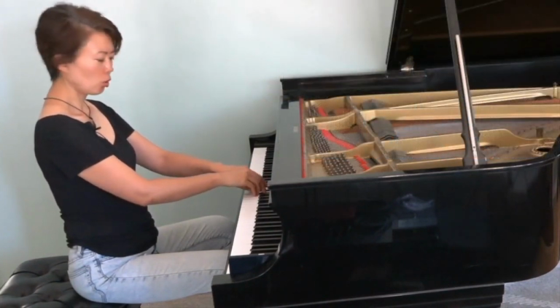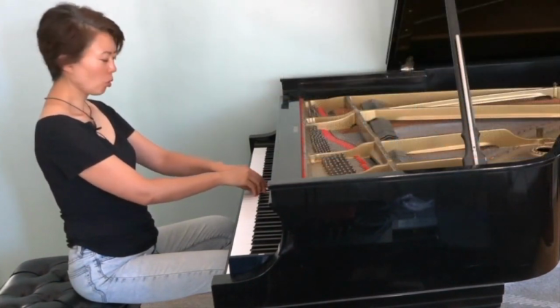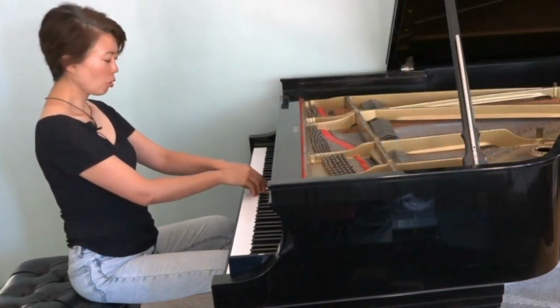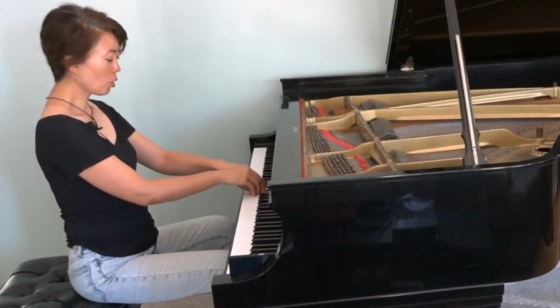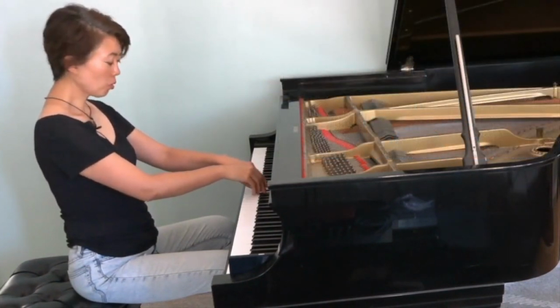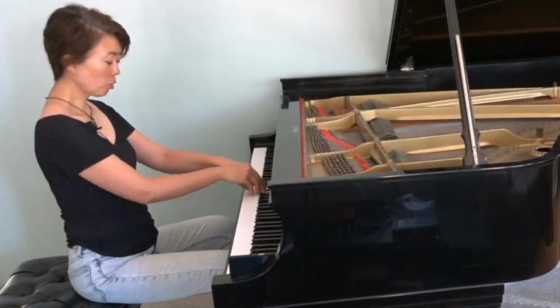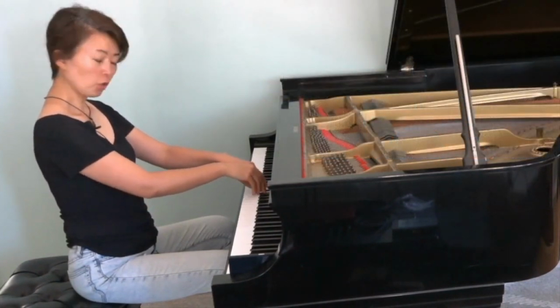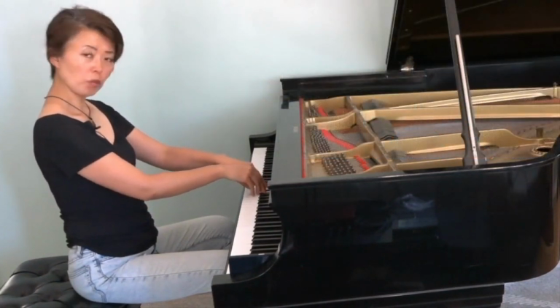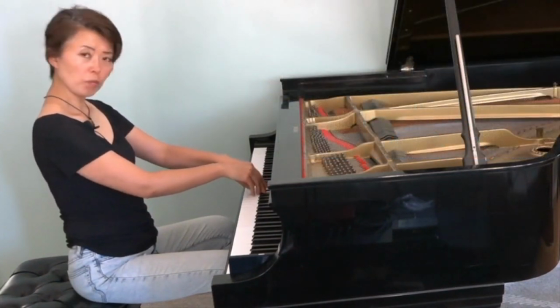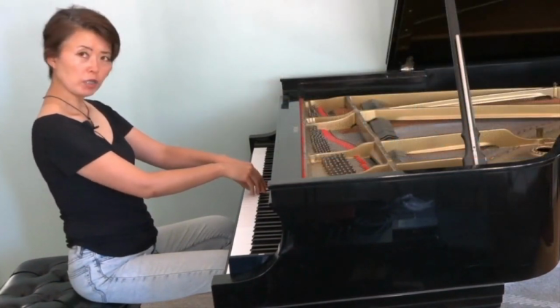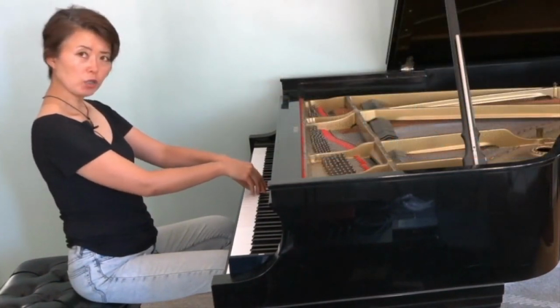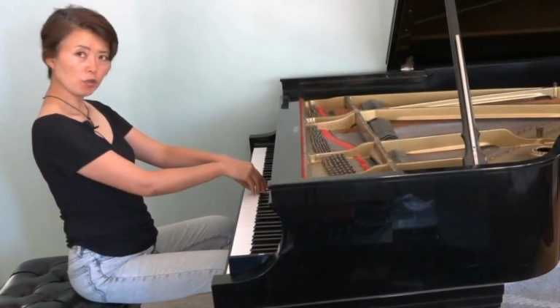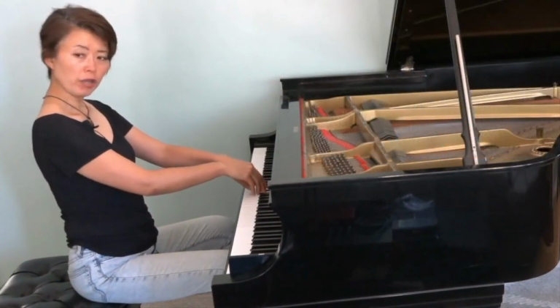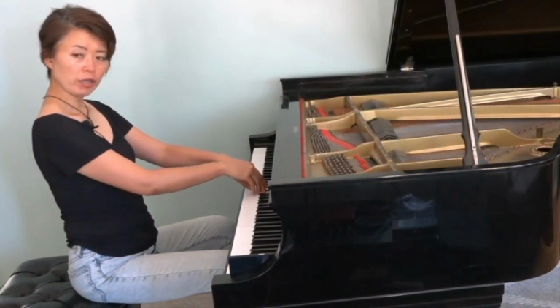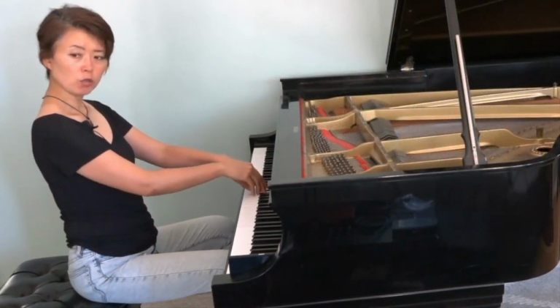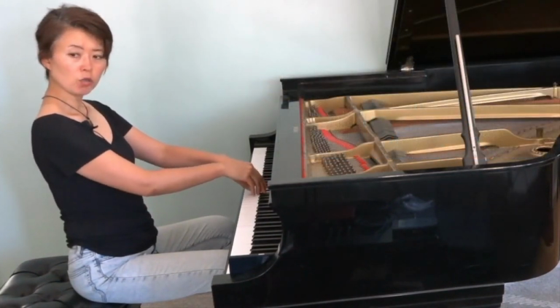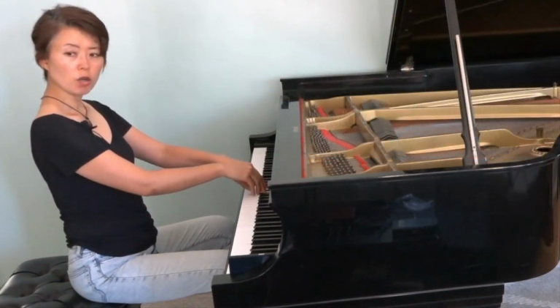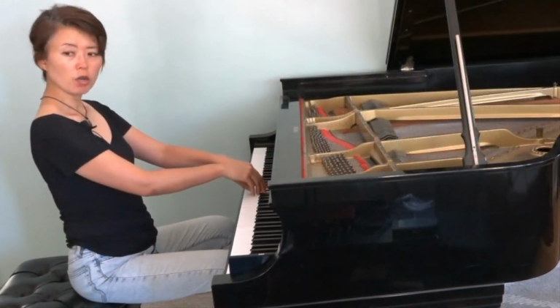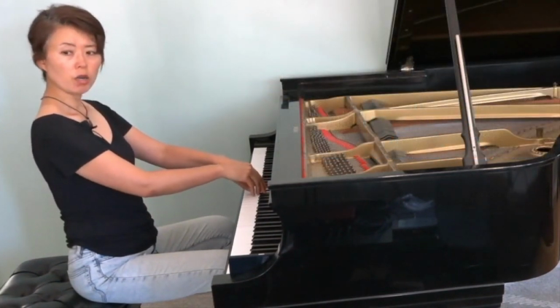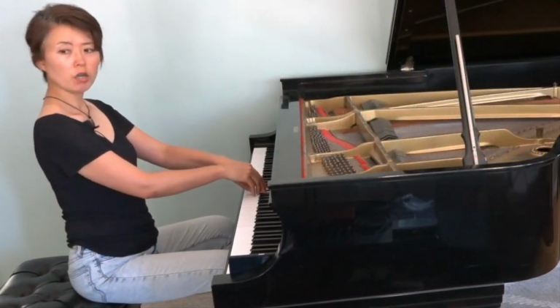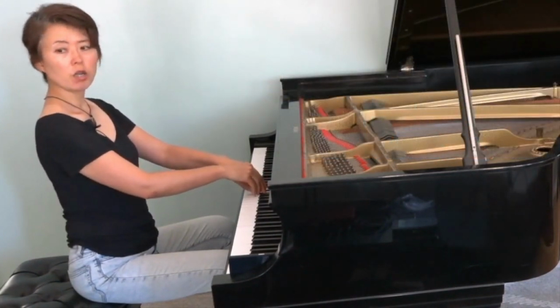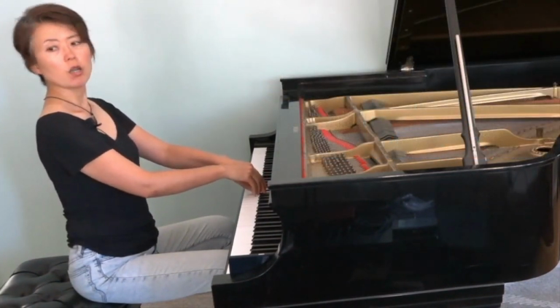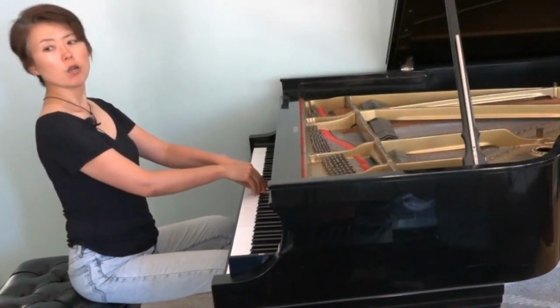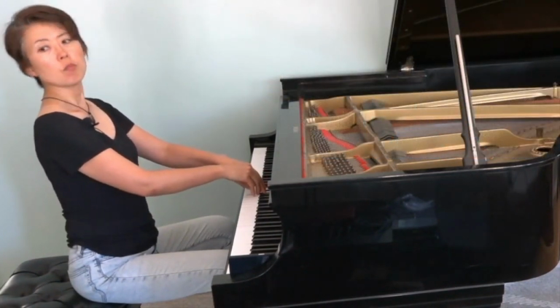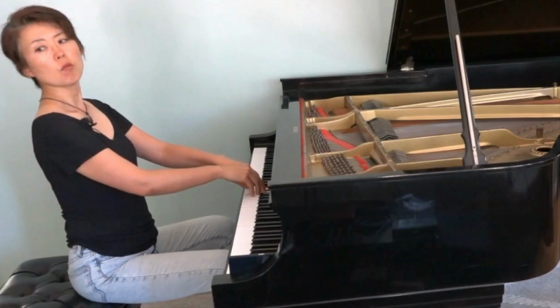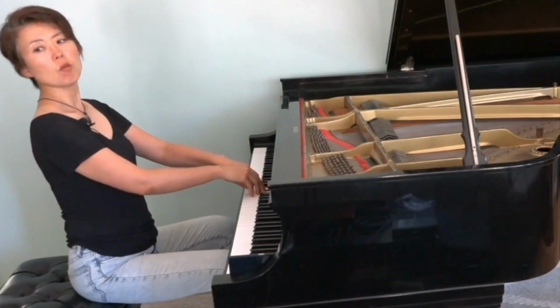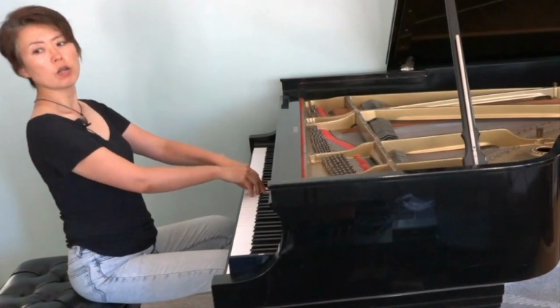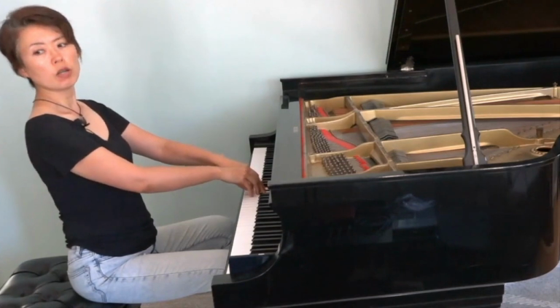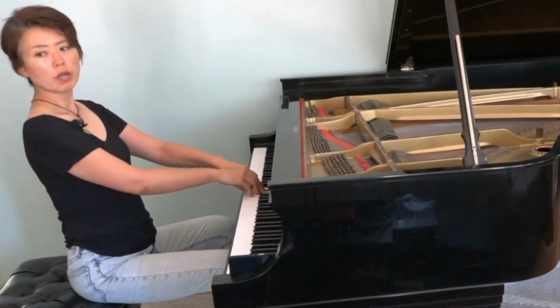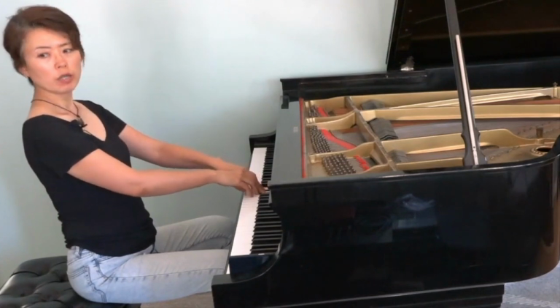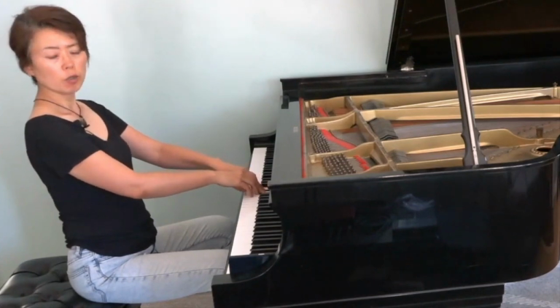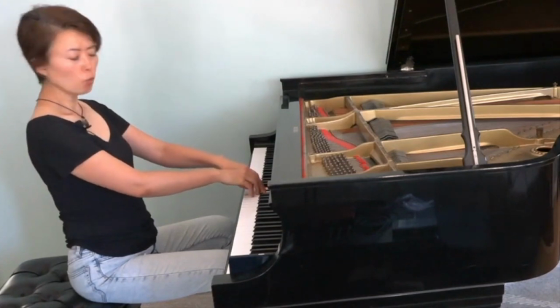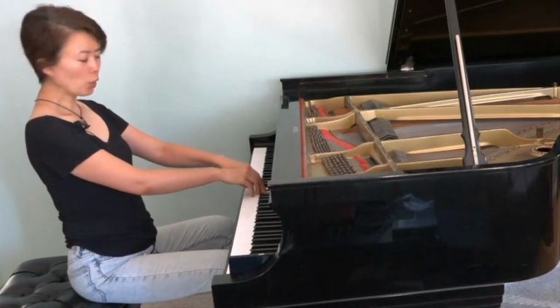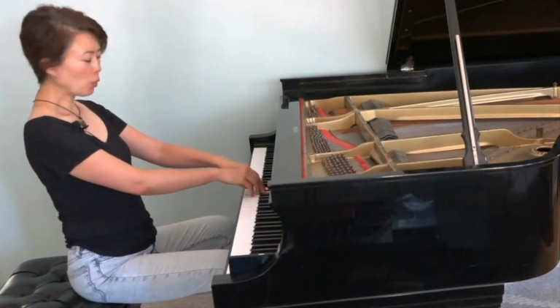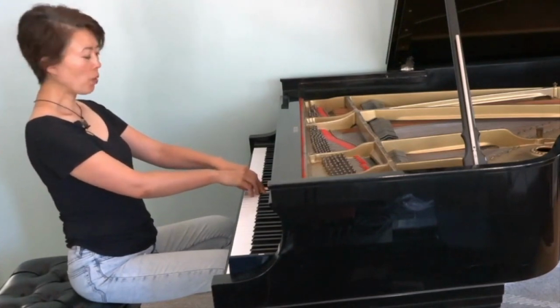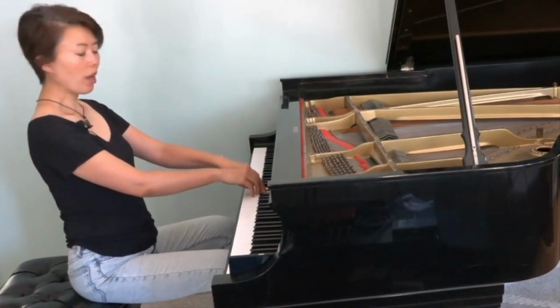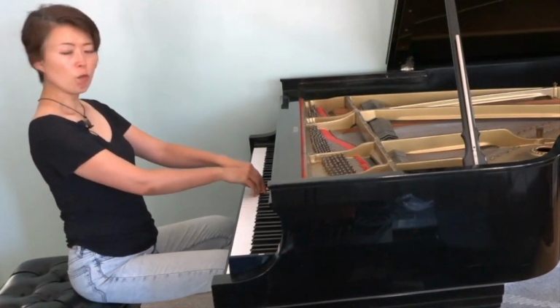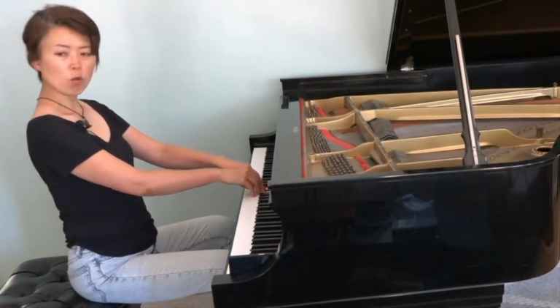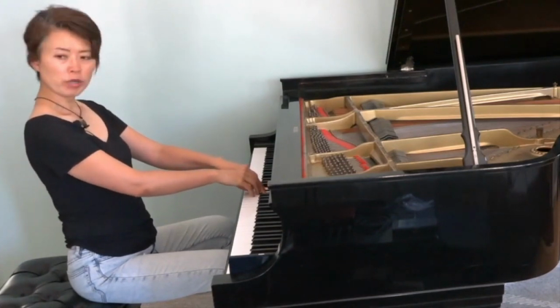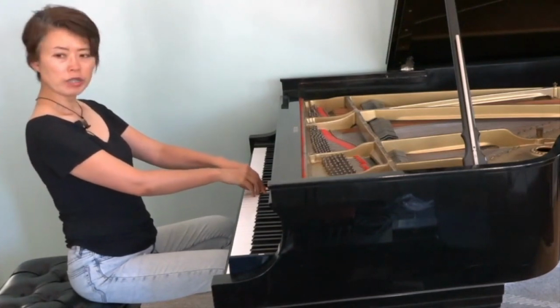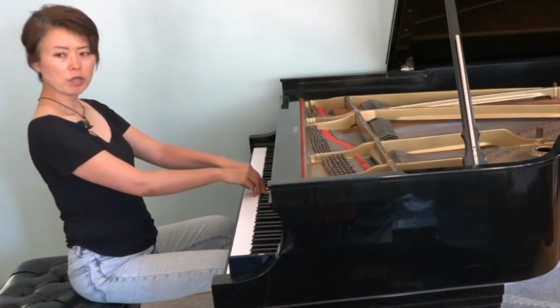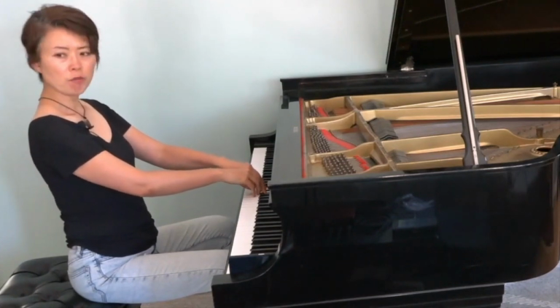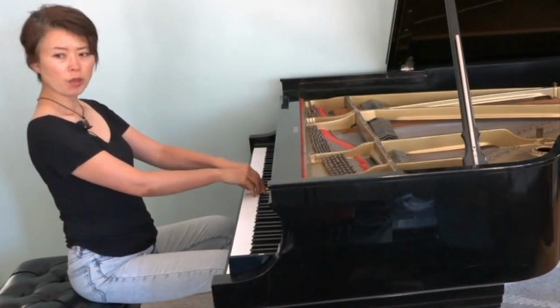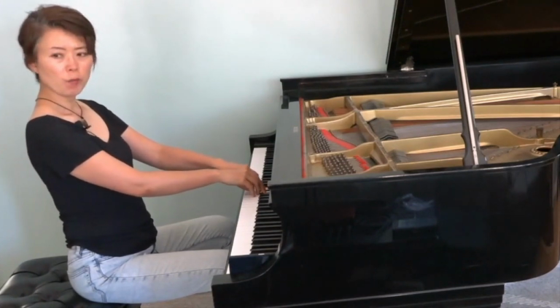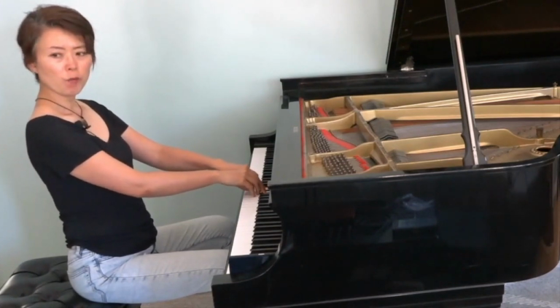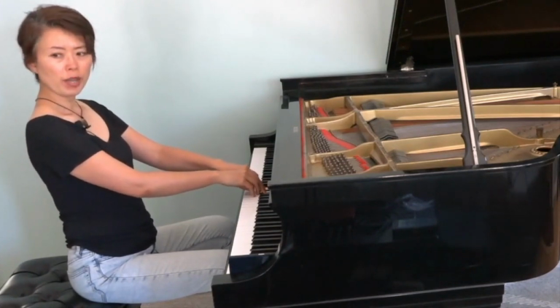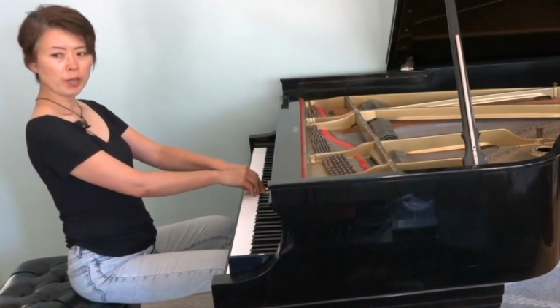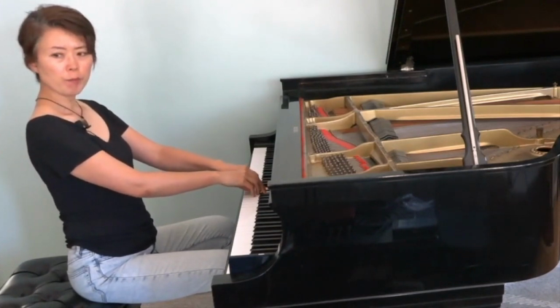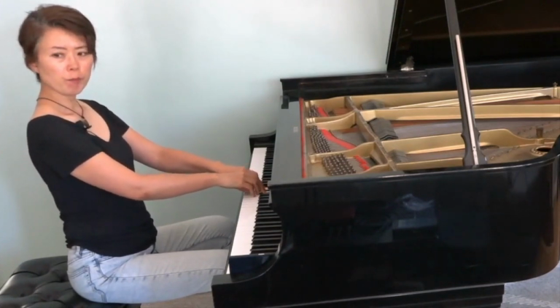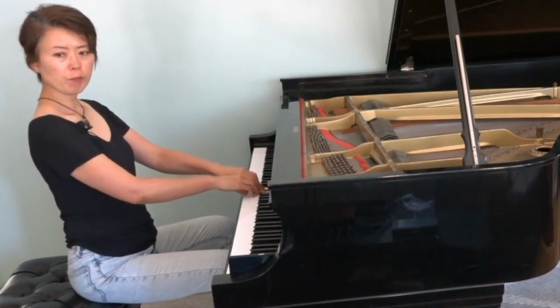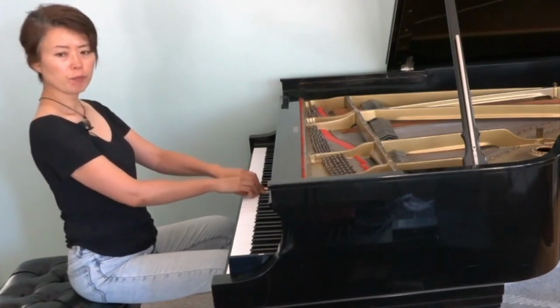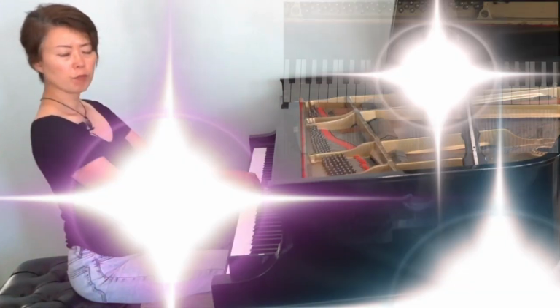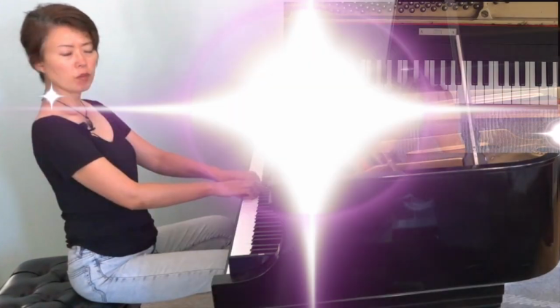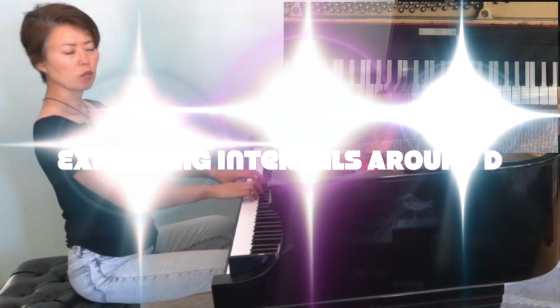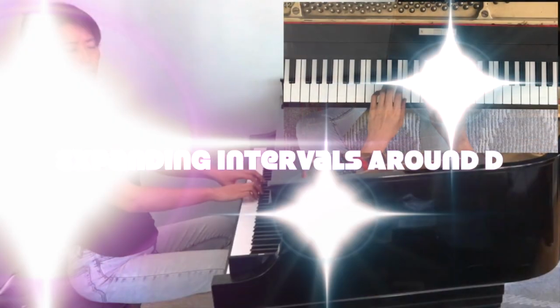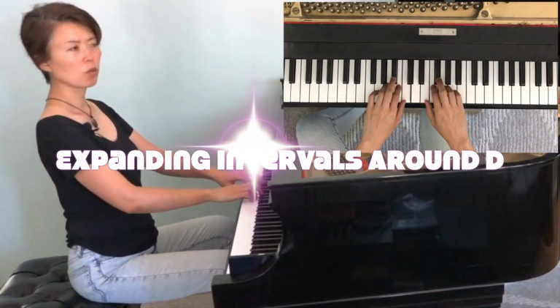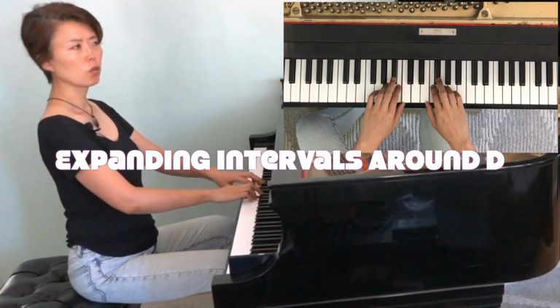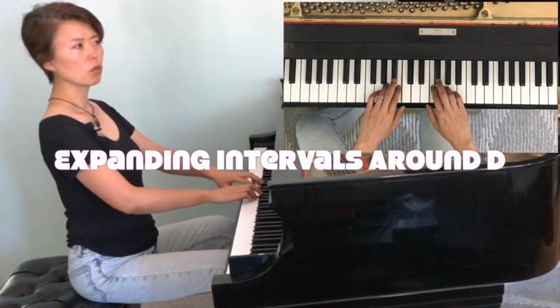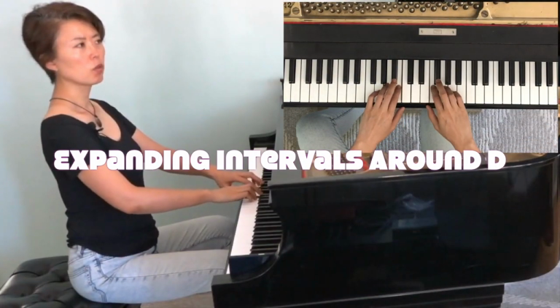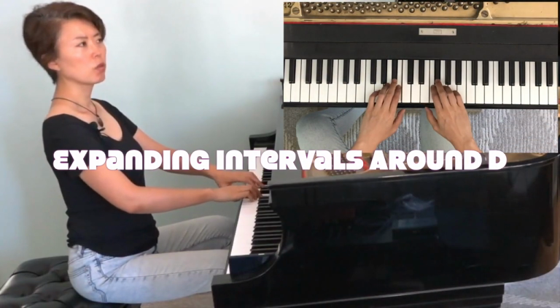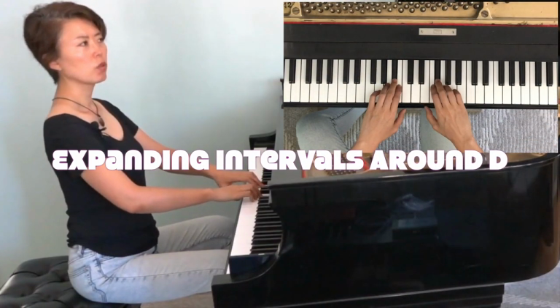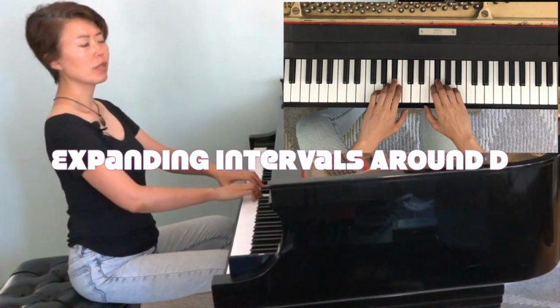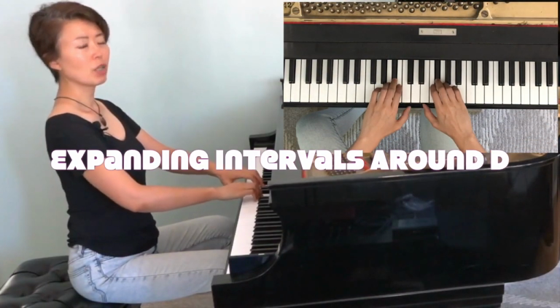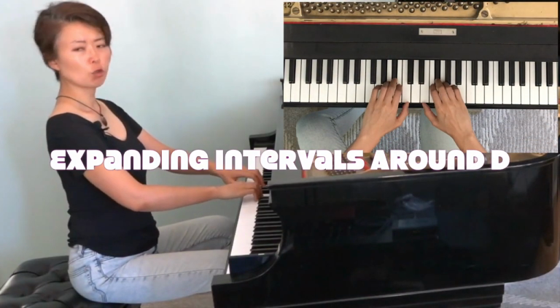The closer my two hands are to each other, the more room I want to give them — naturally.